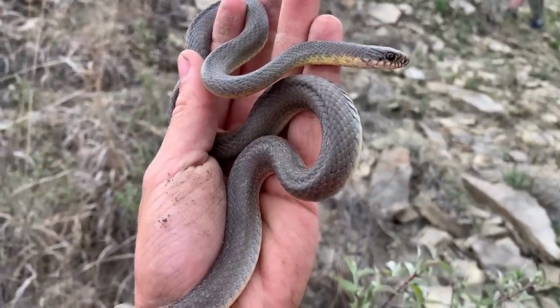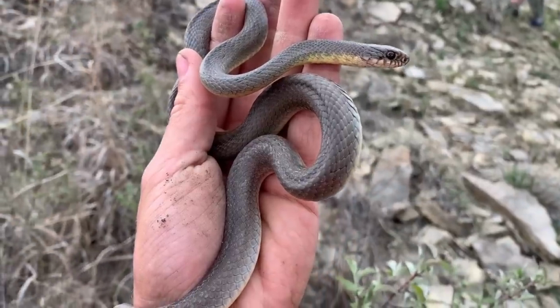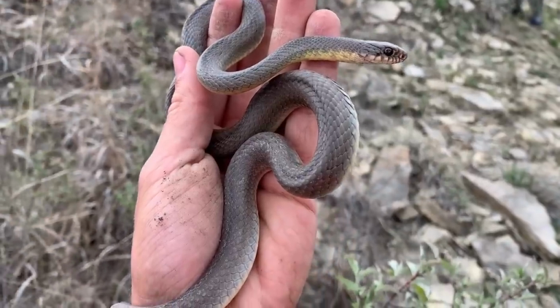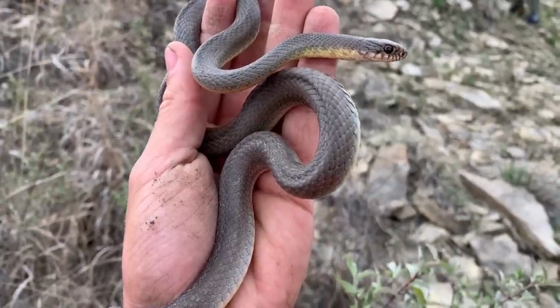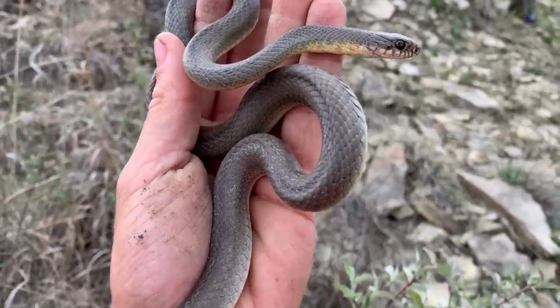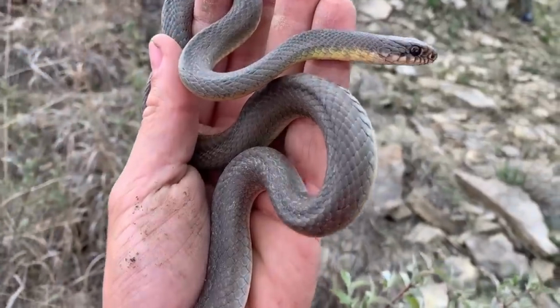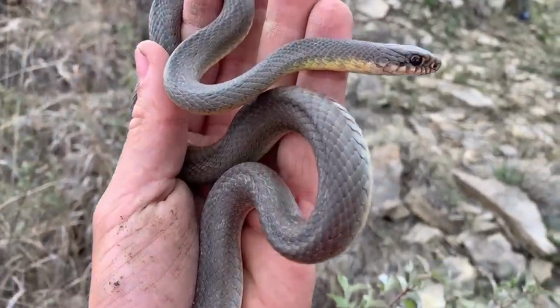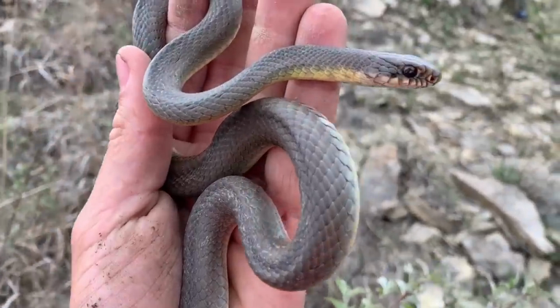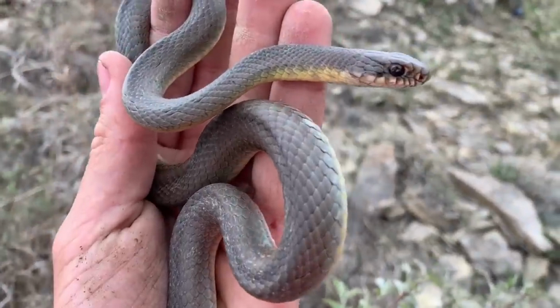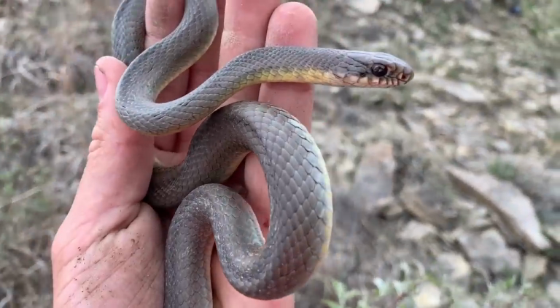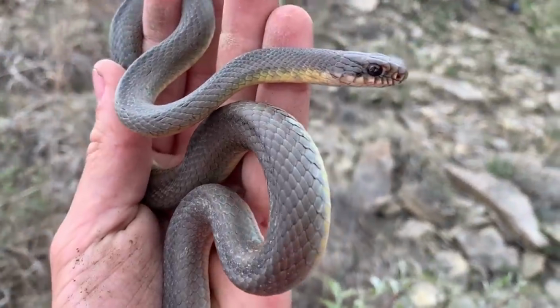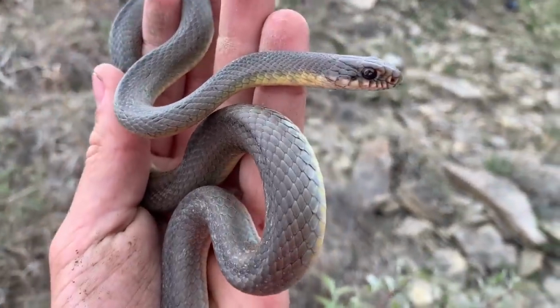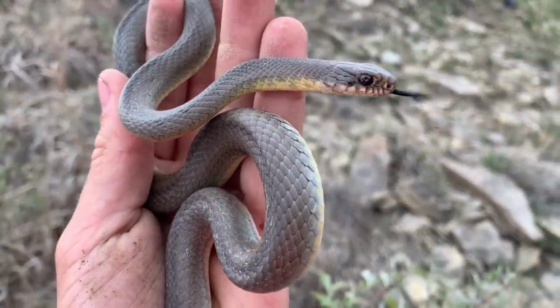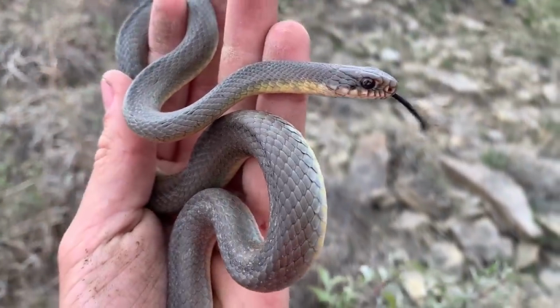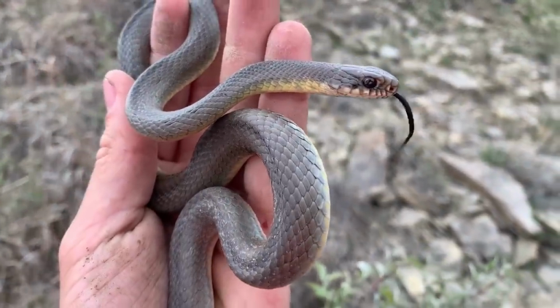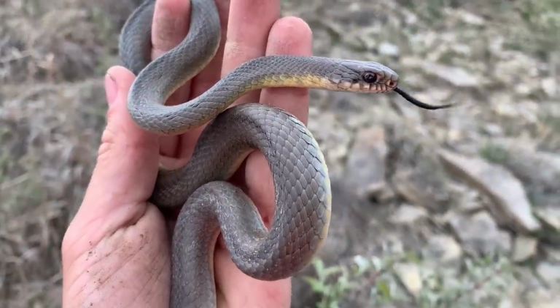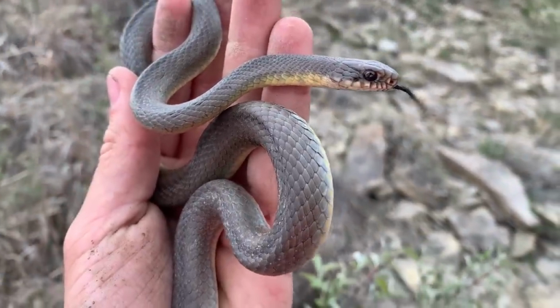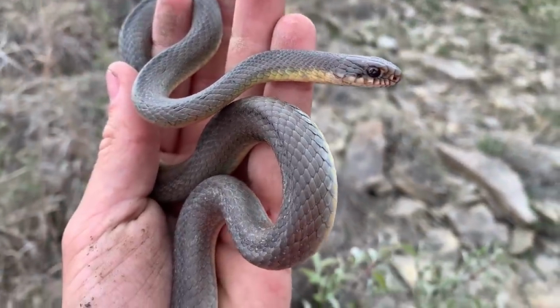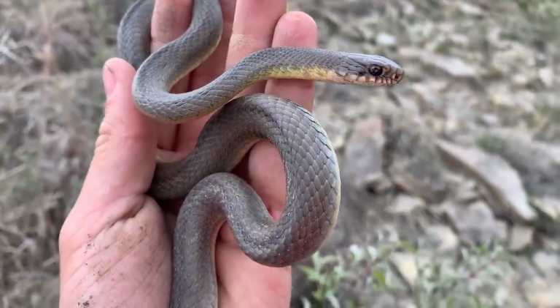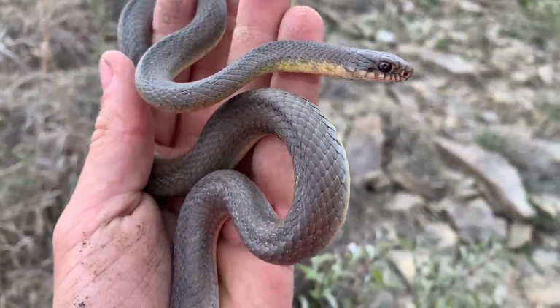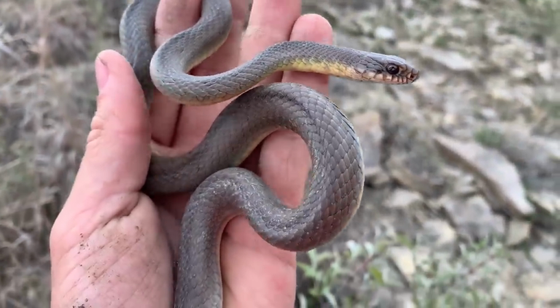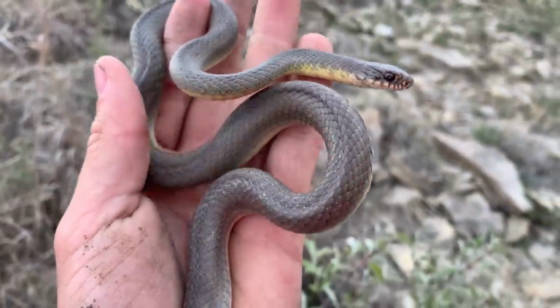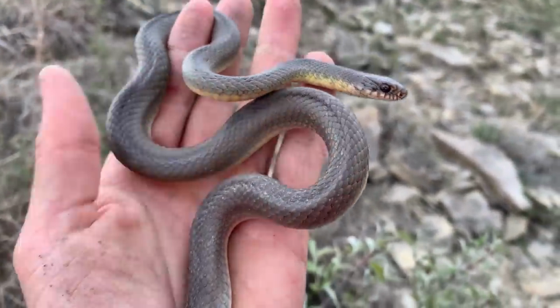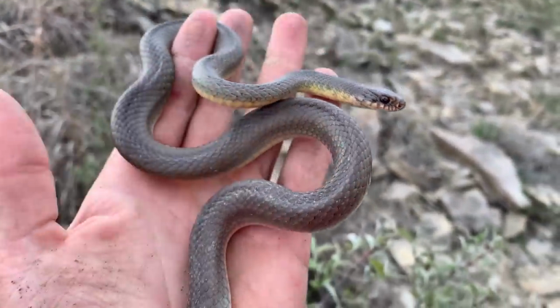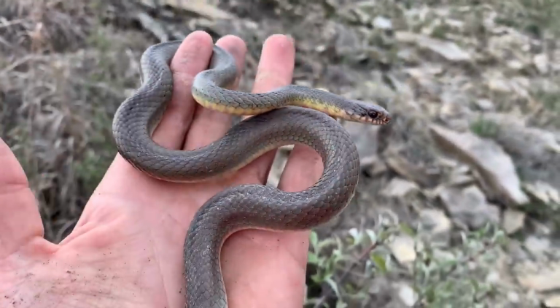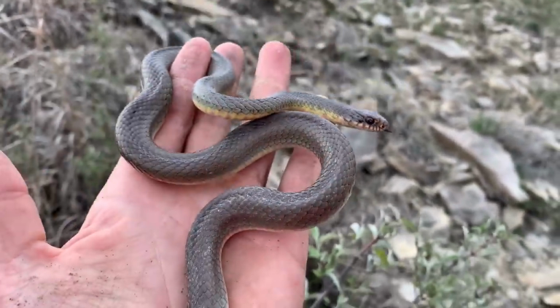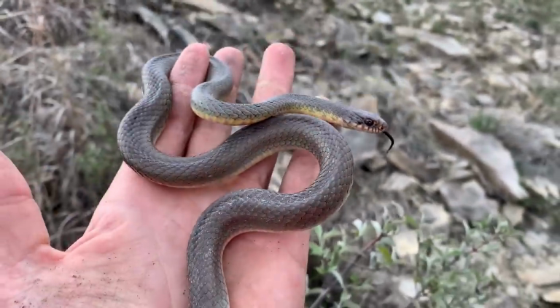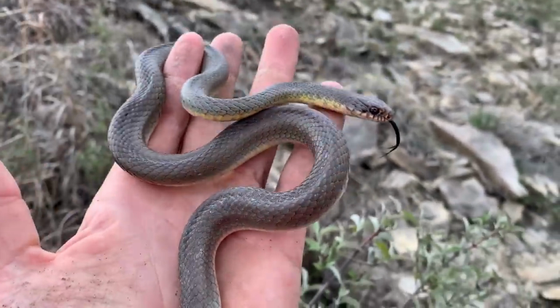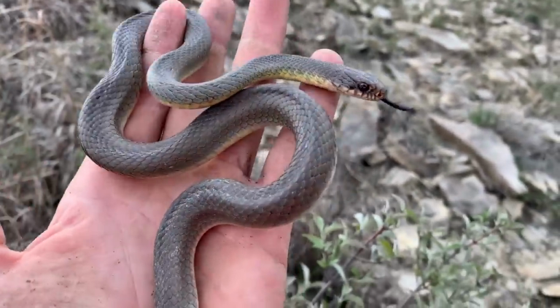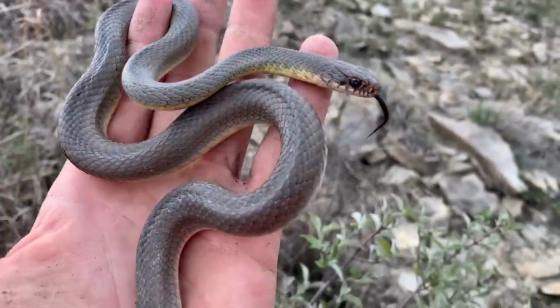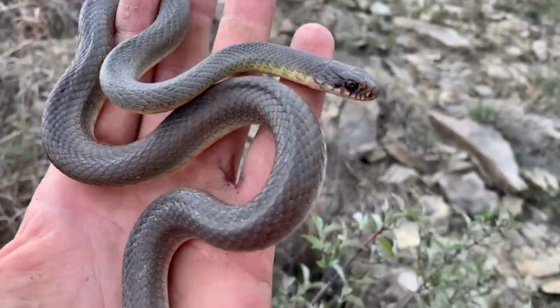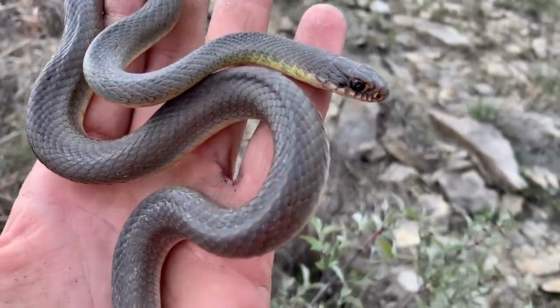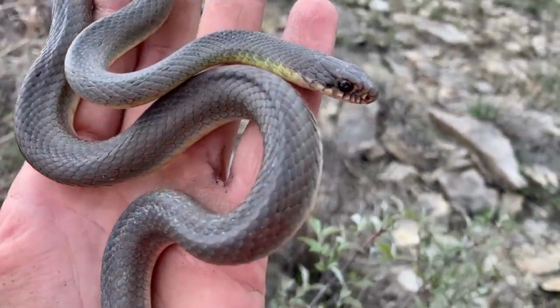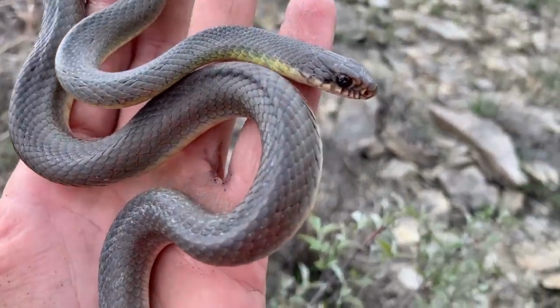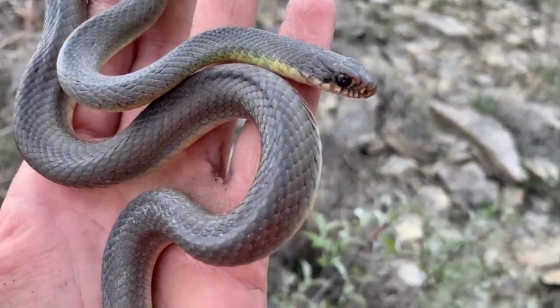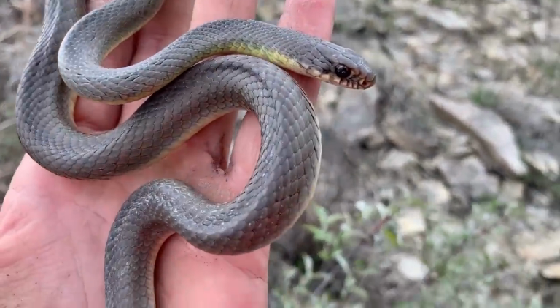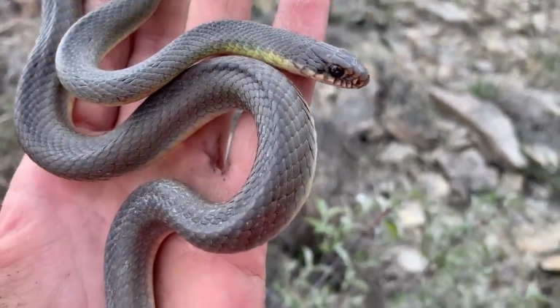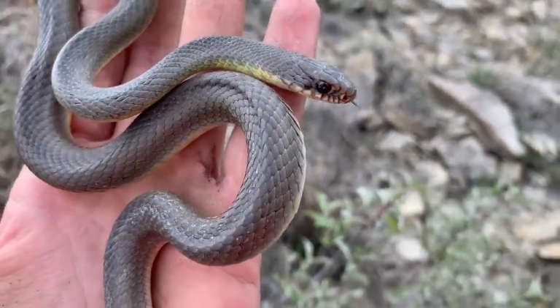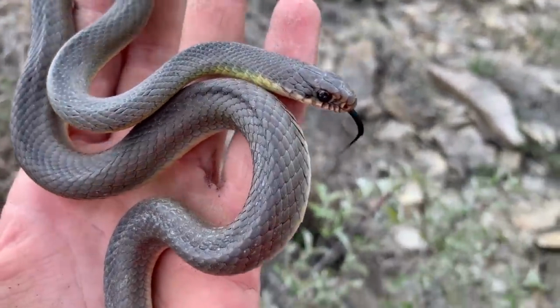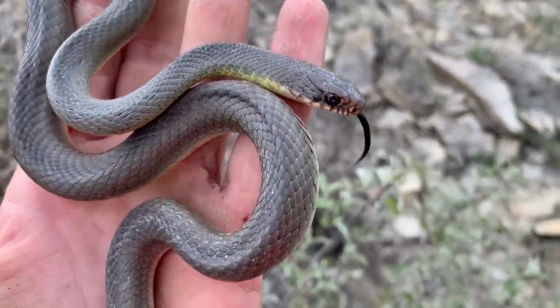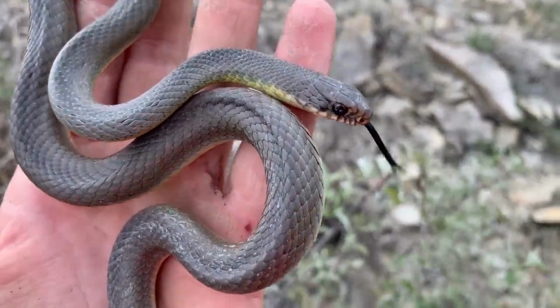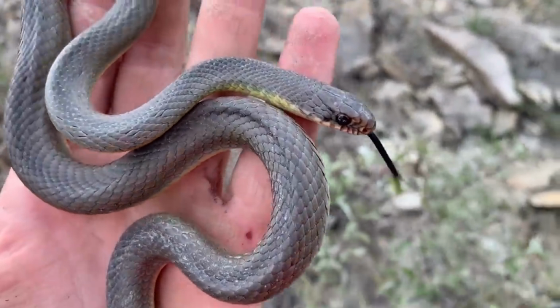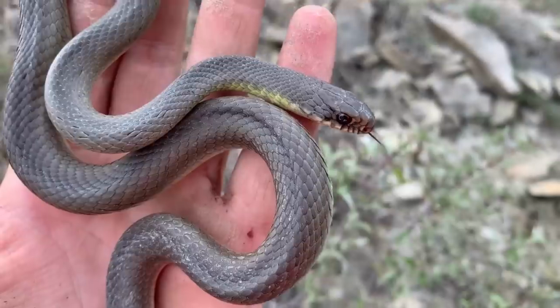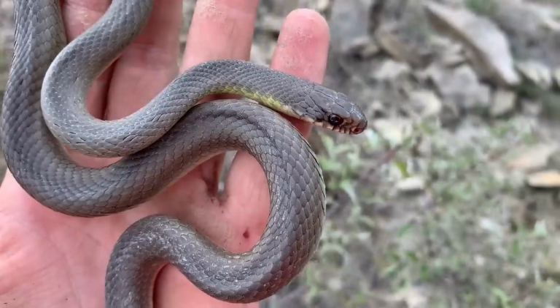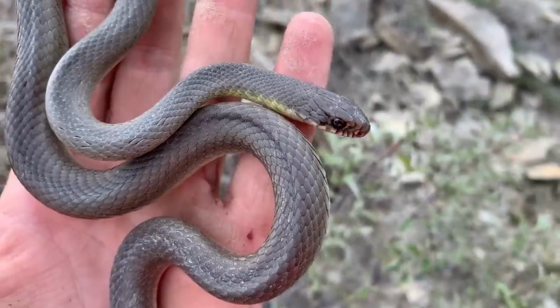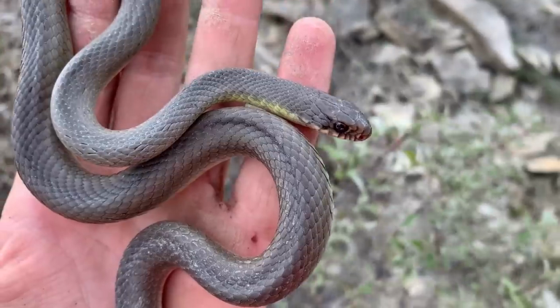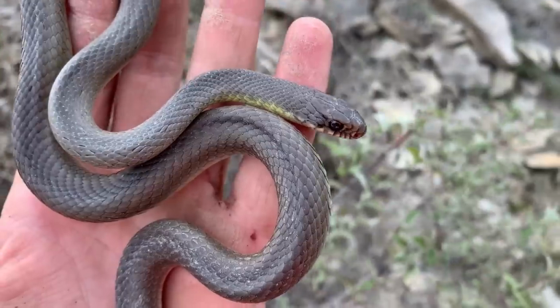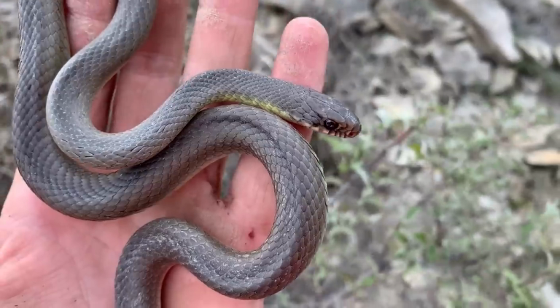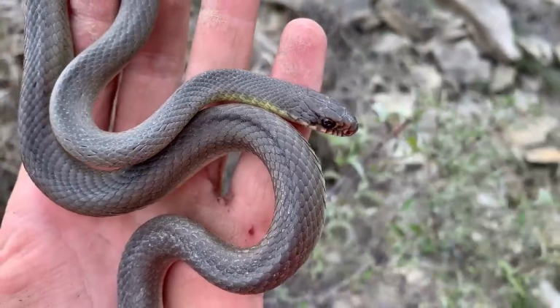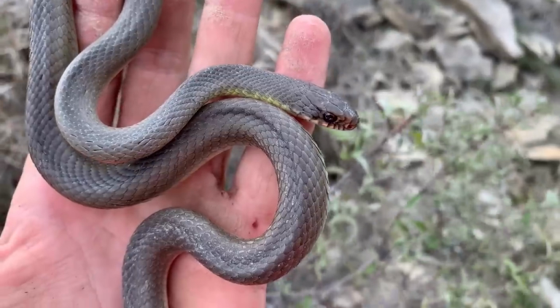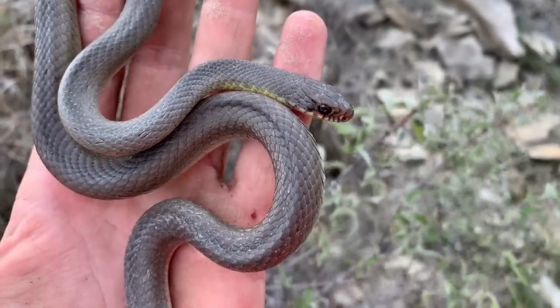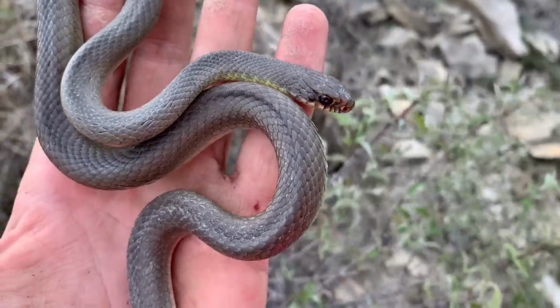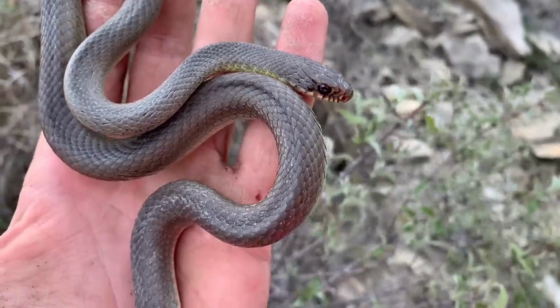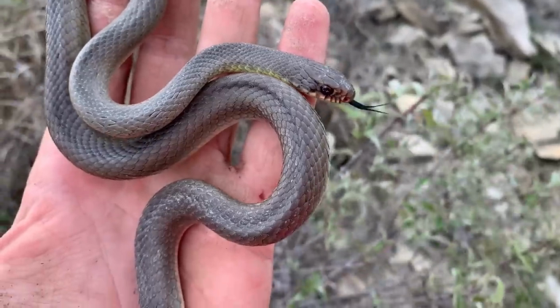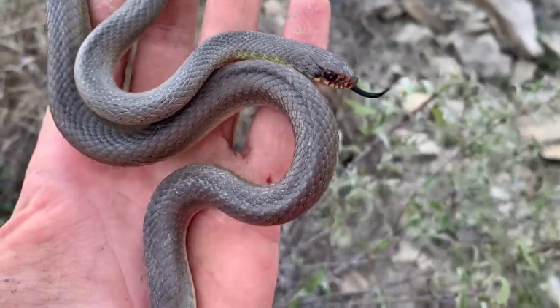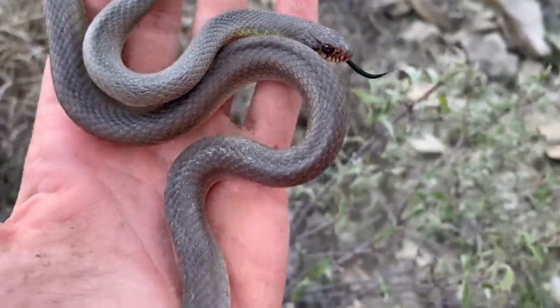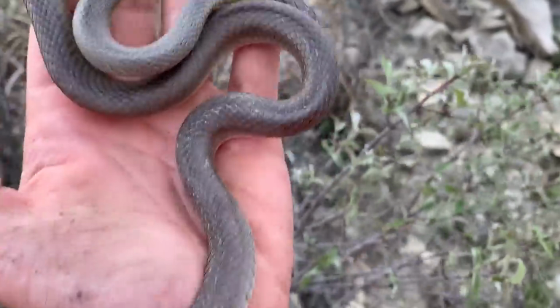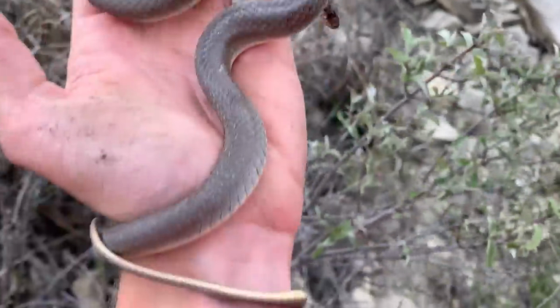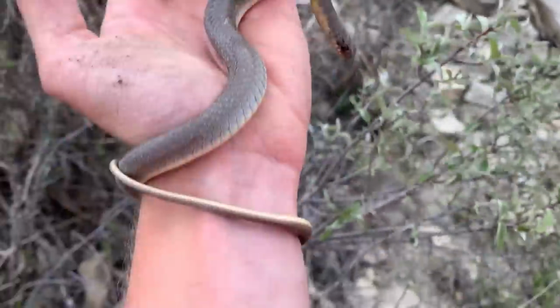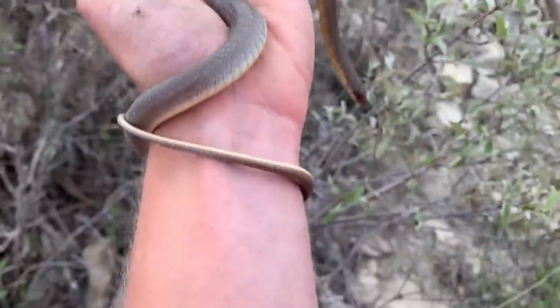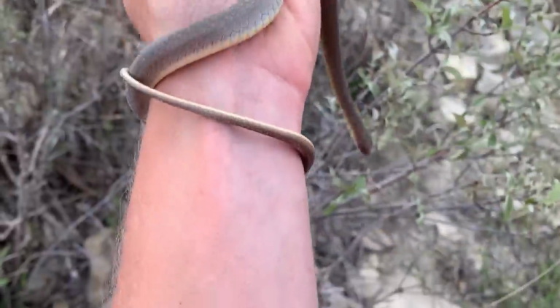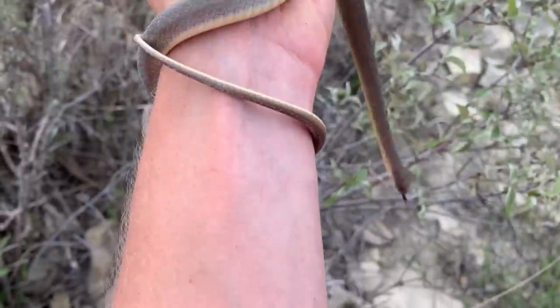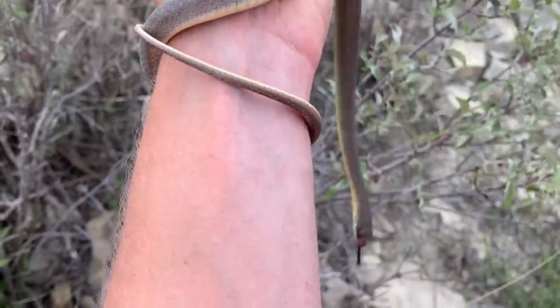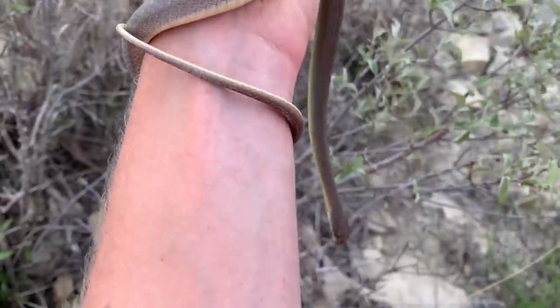Just flipped another racer — seen a decent number of these guys today, but it's nice to see the adults. We've seen a lot of juveniles on this trip, so welcome find.